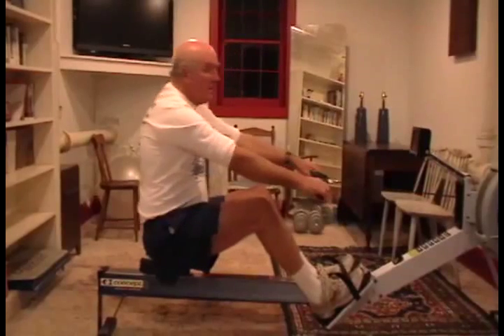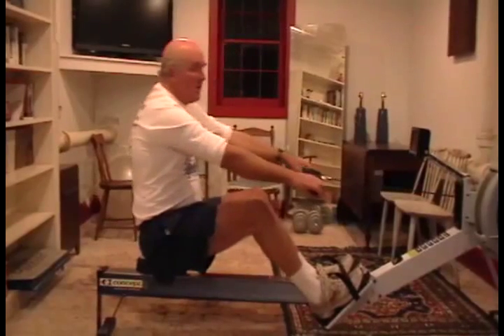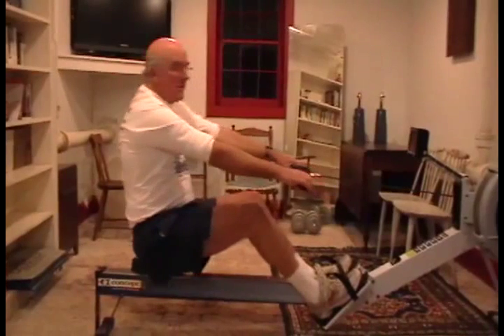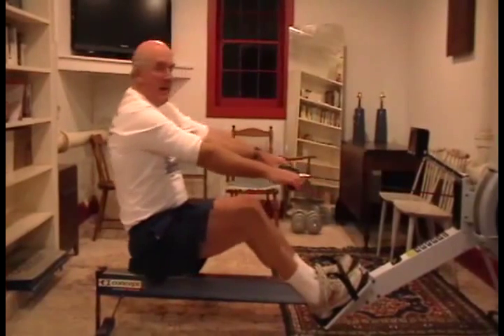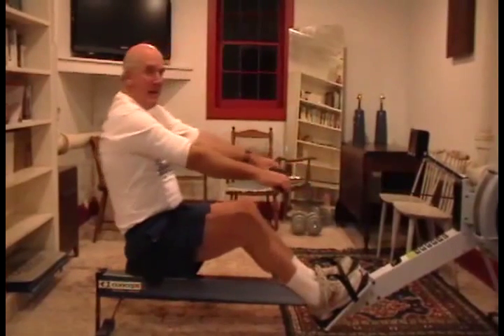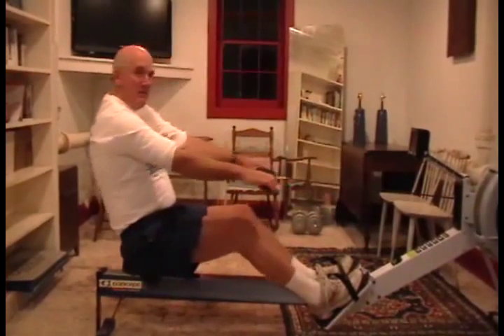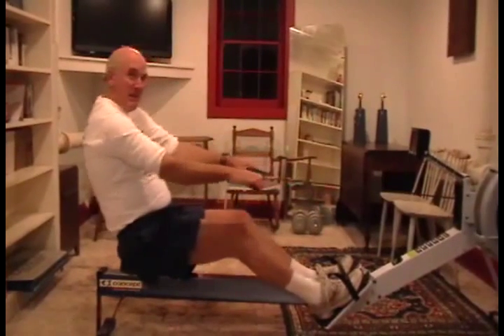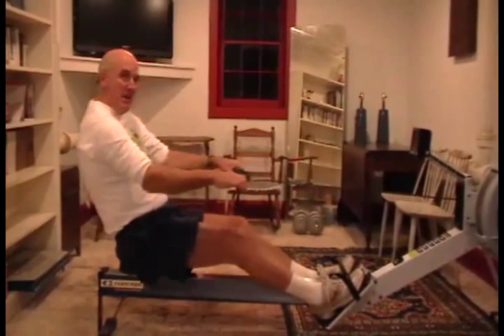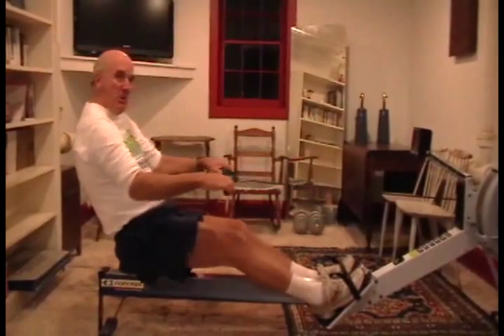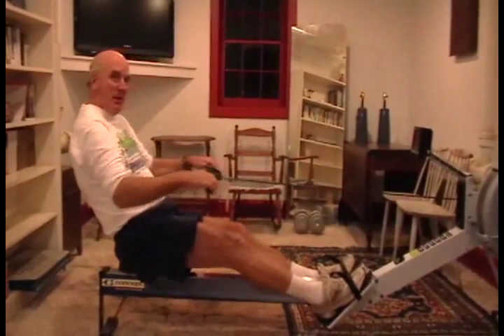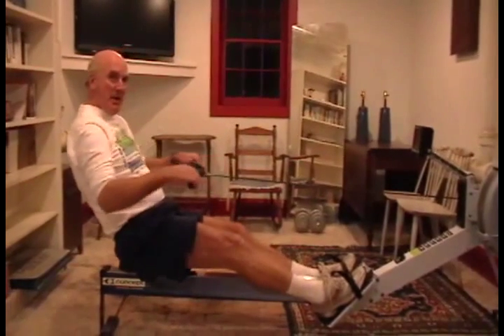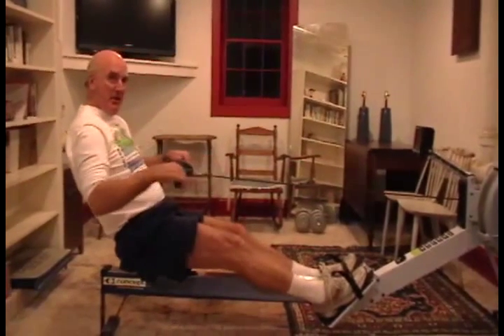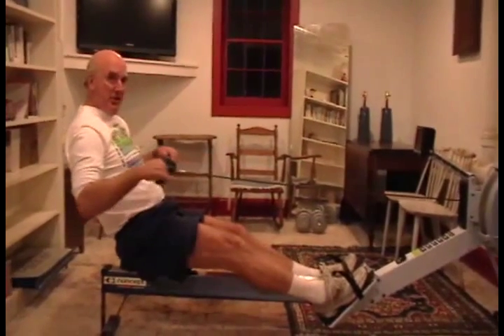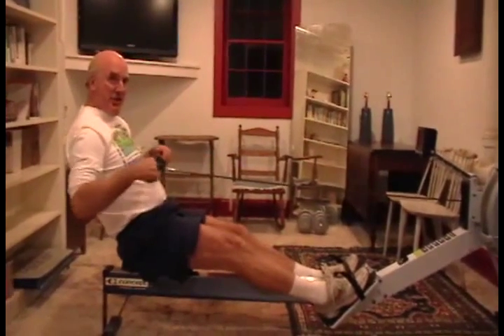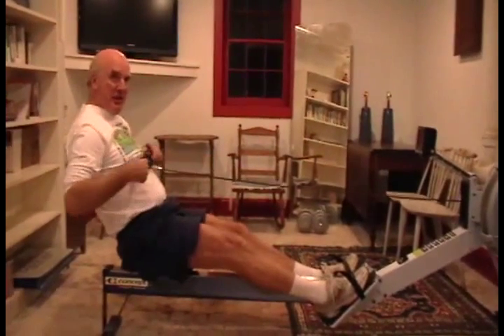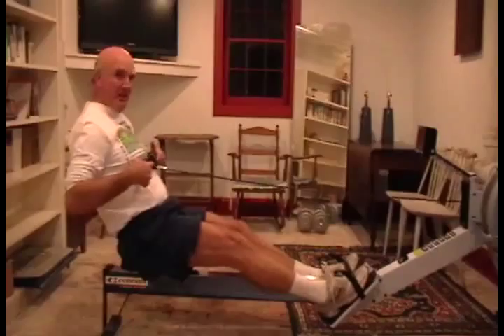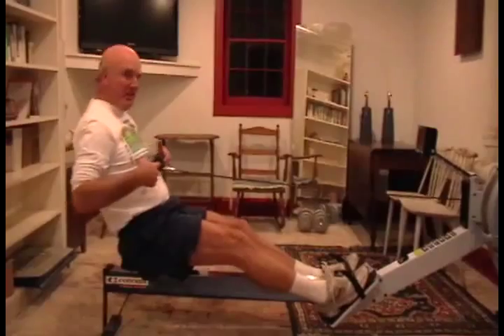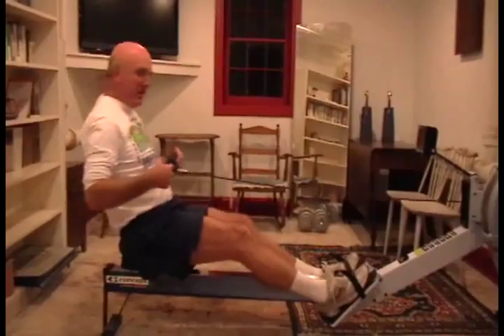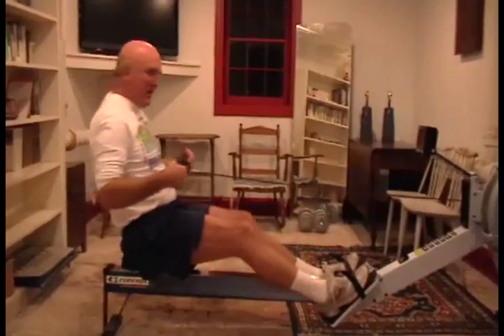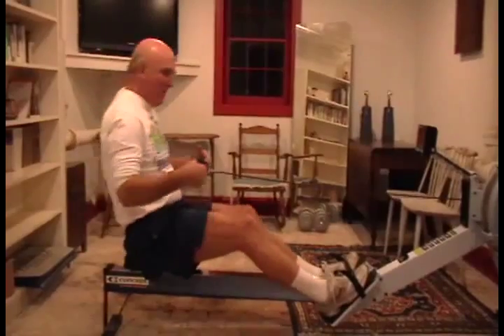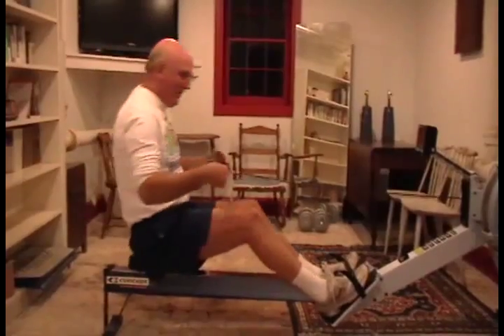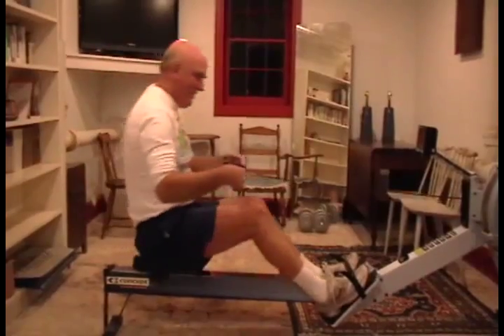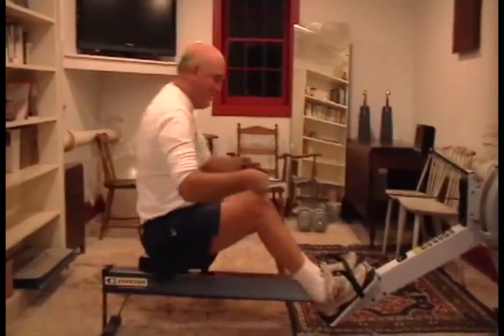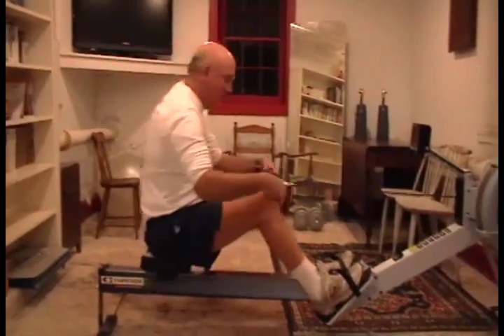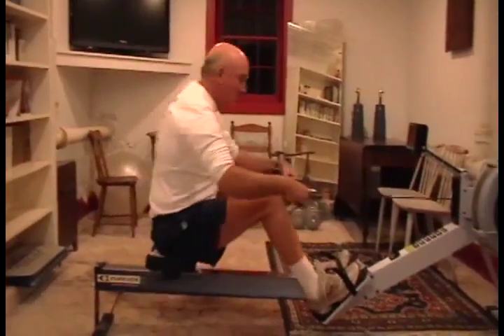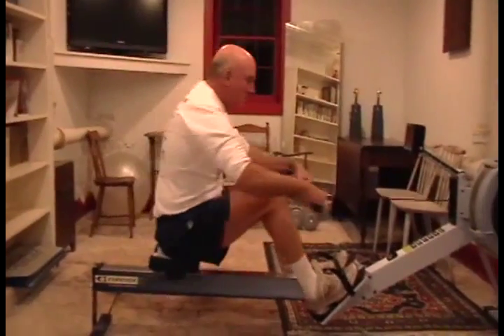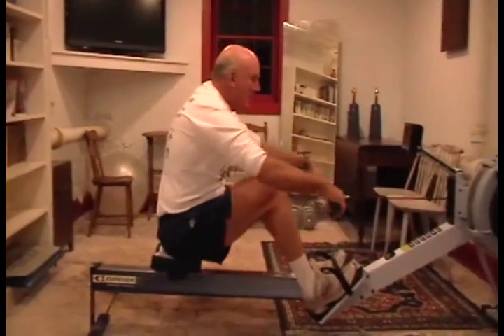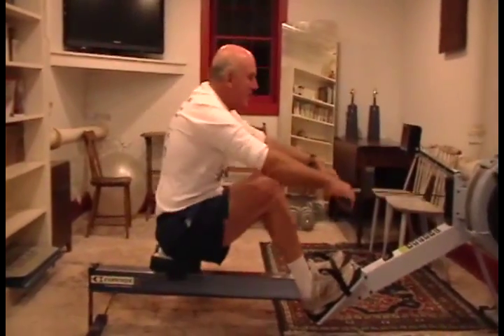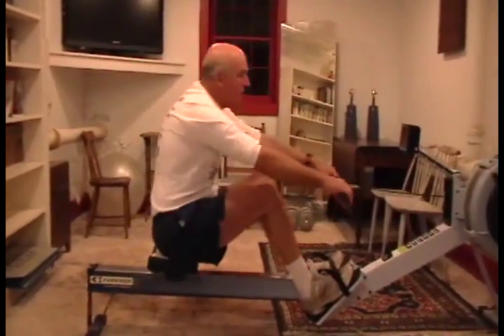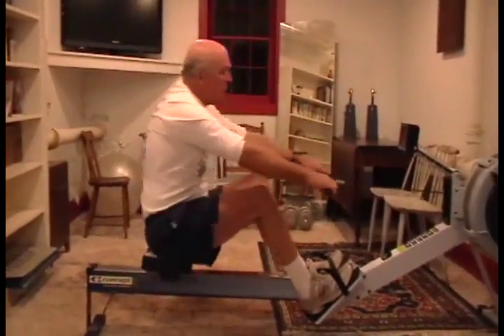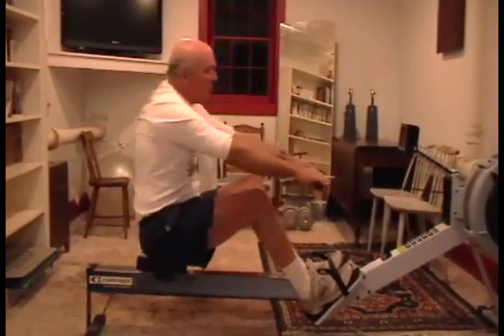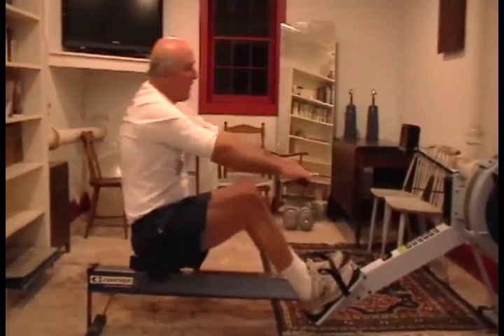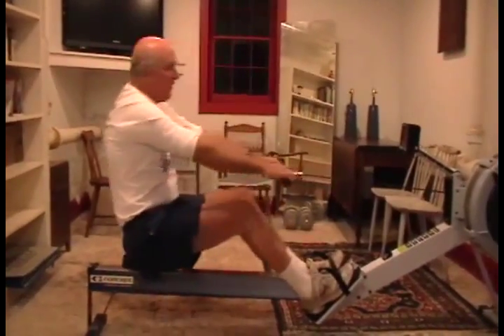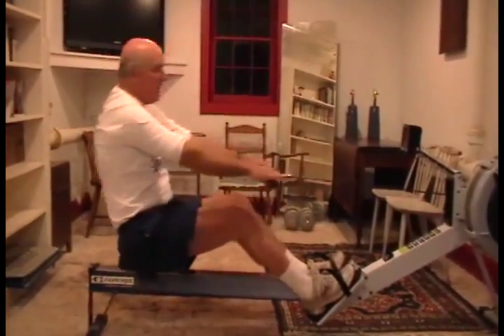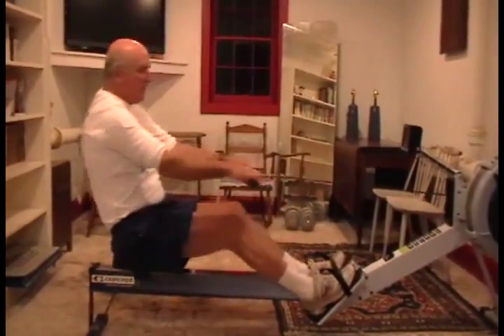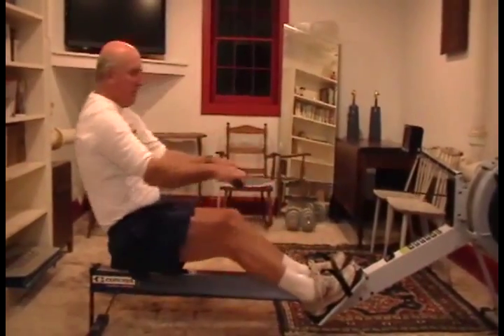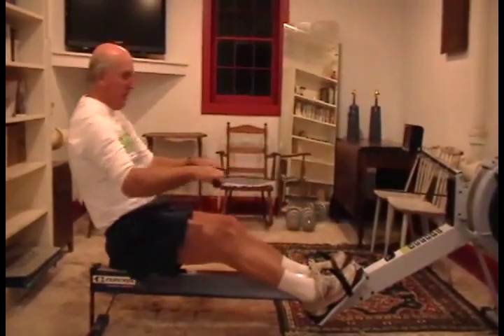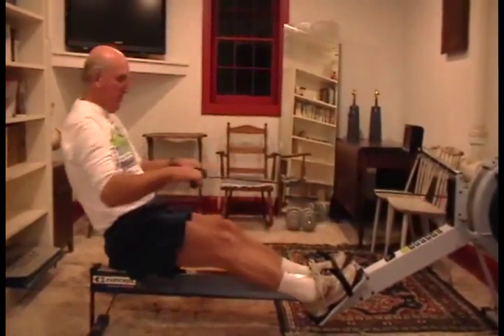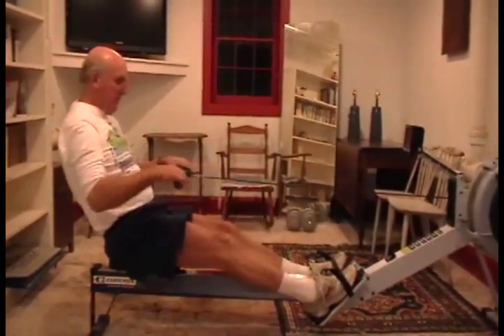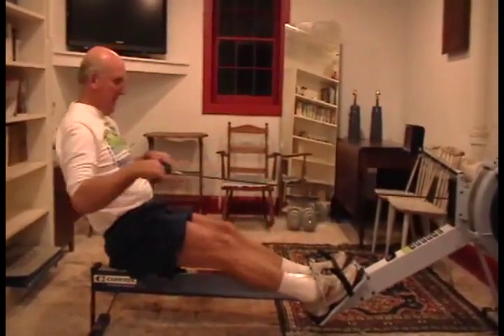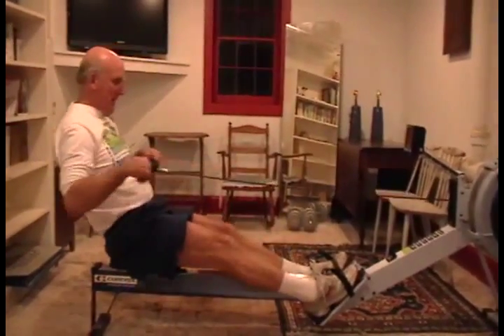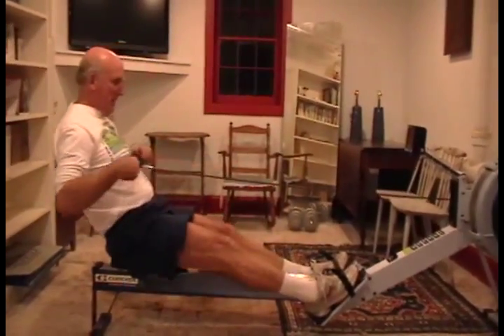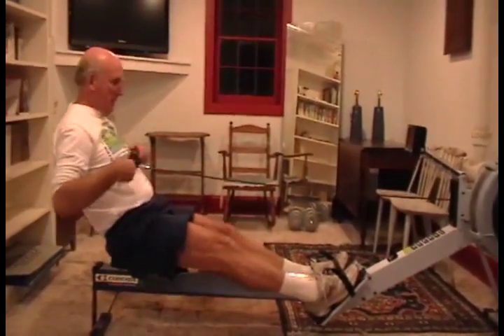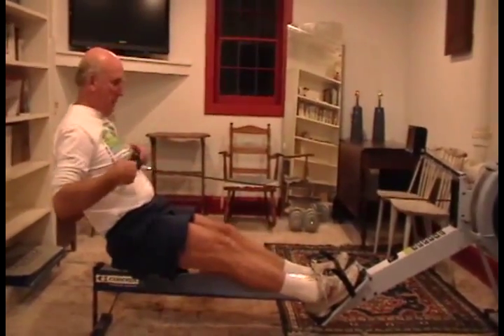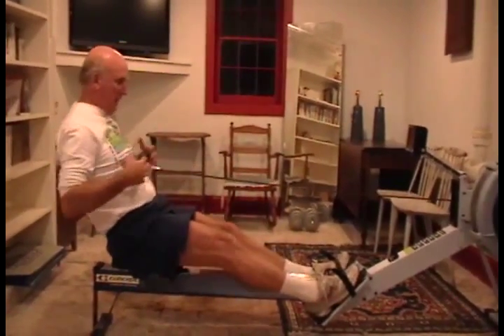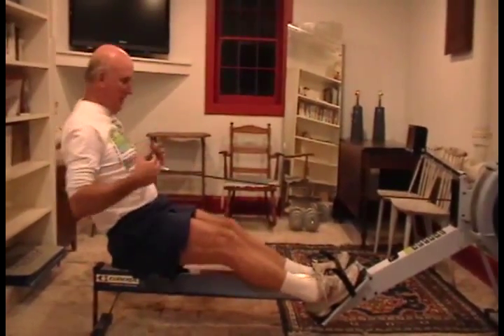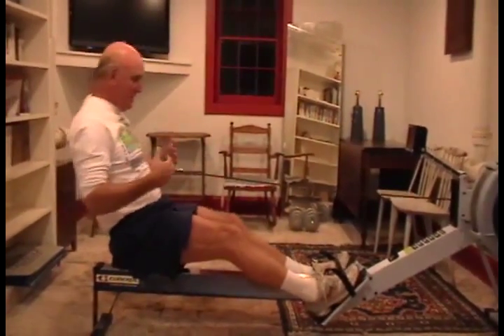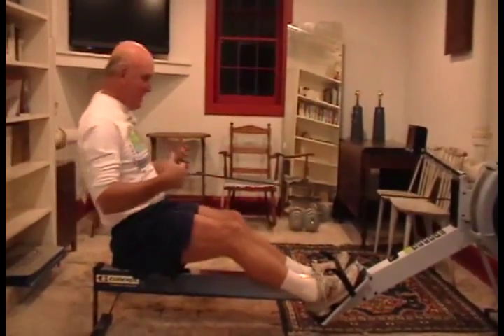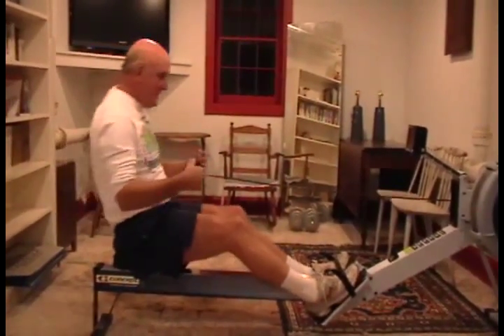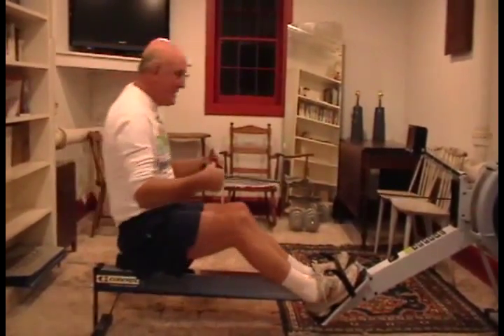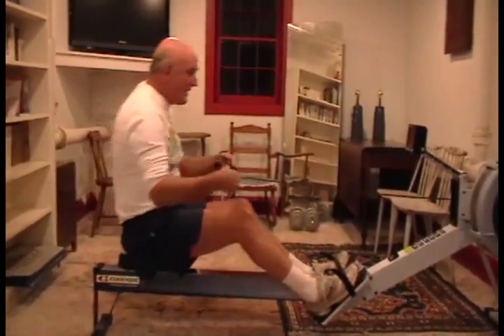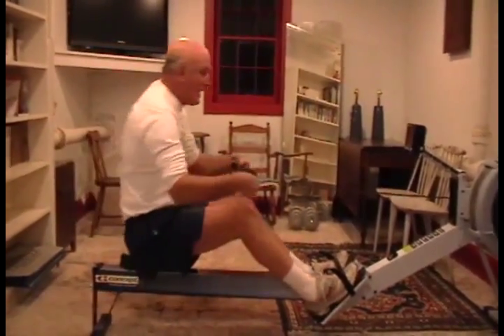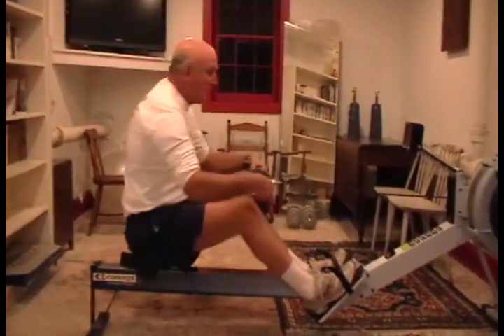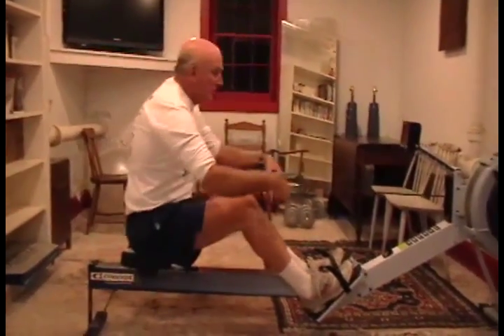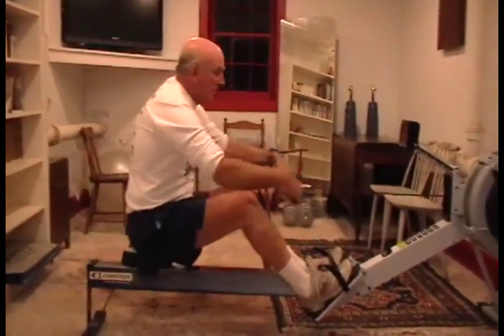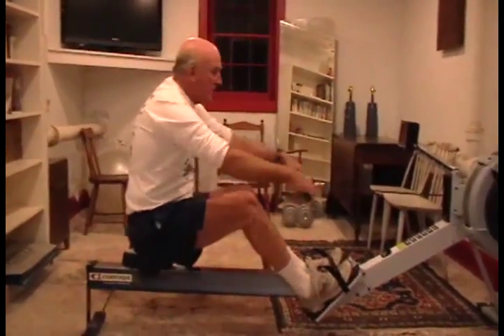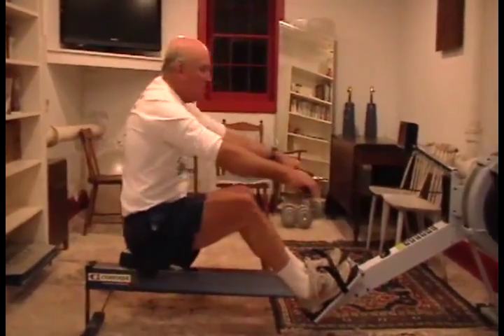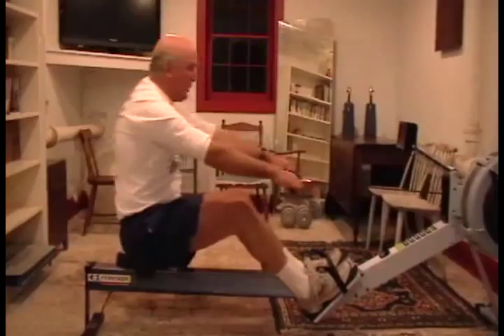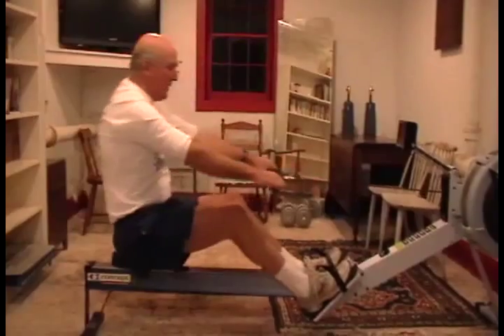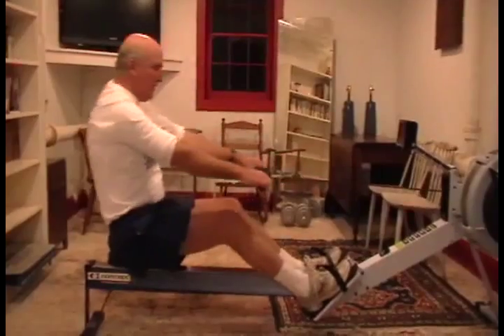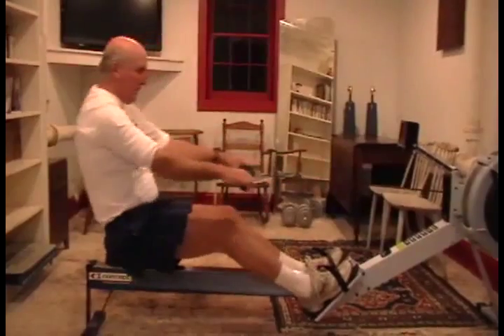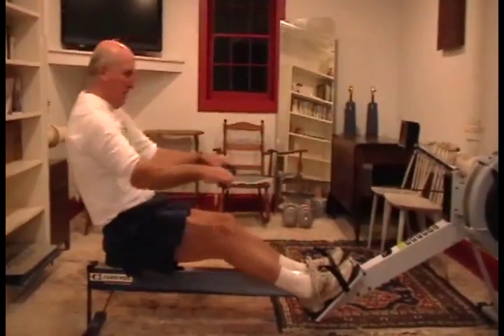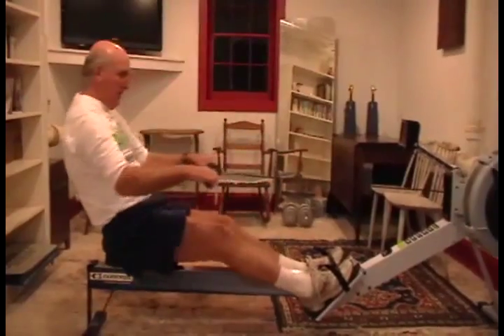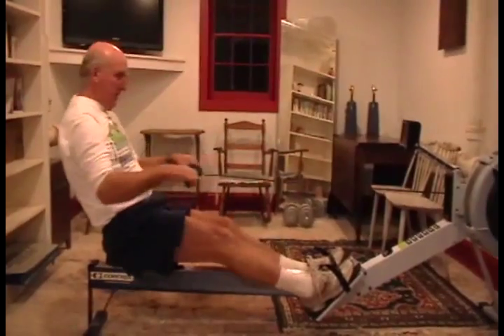Okay, here we are sitting on the ergometer. Been on the water all season, but now it's winter — time to start rowing the ergometer.